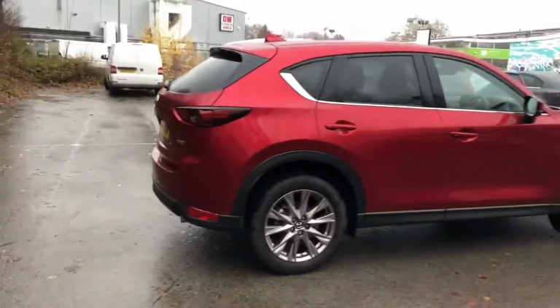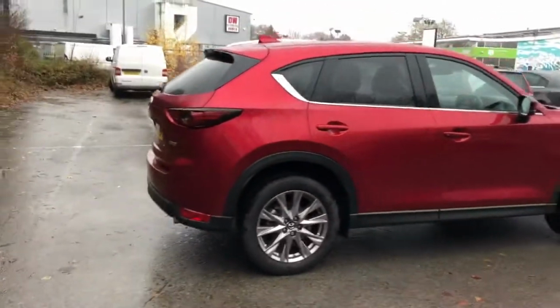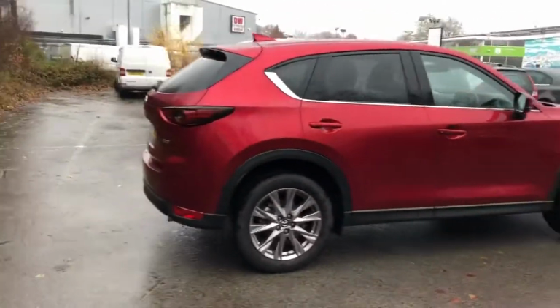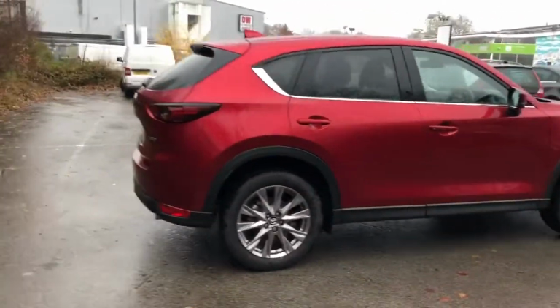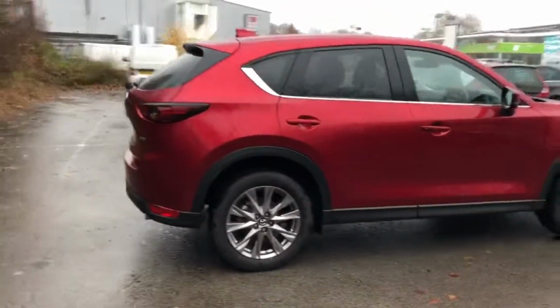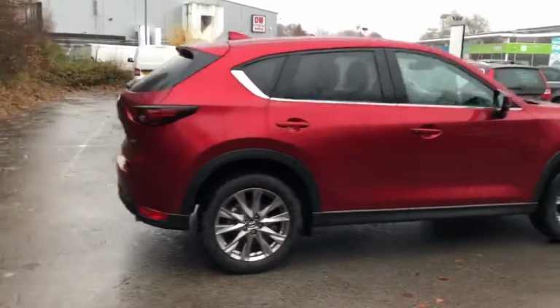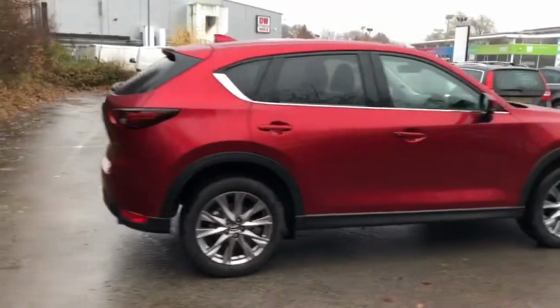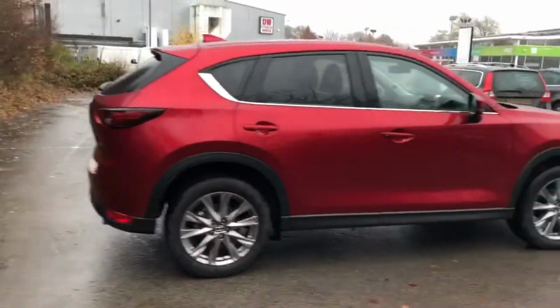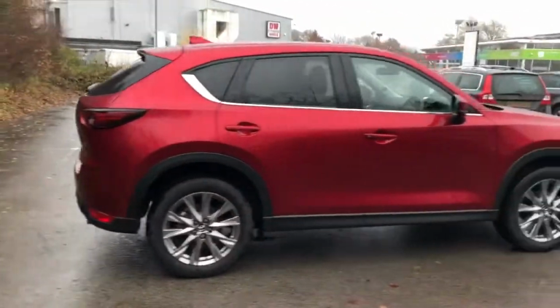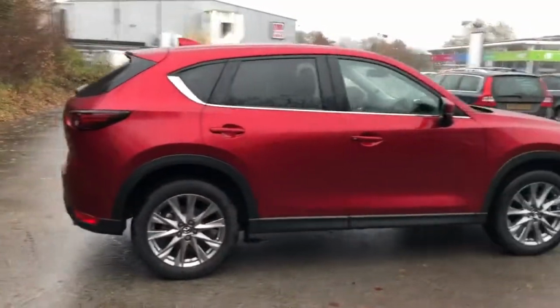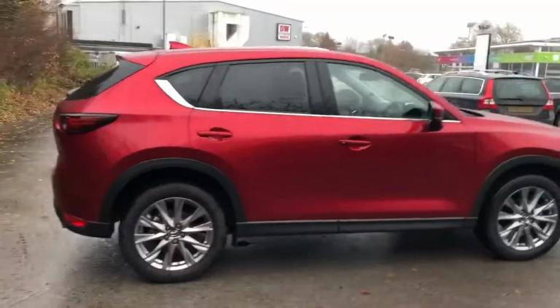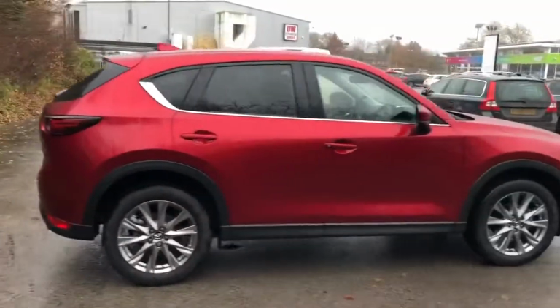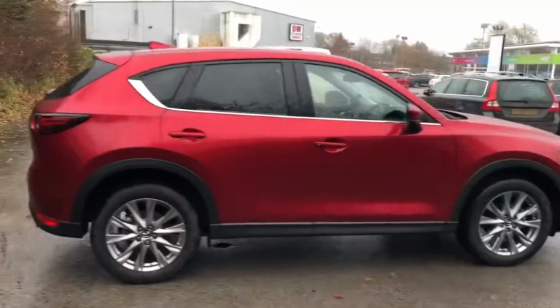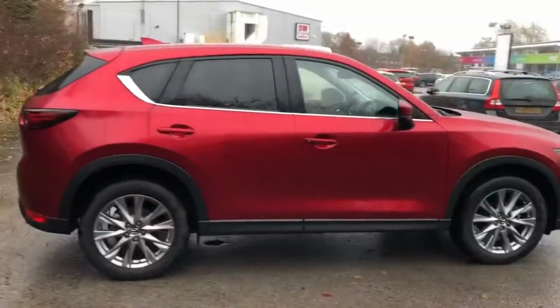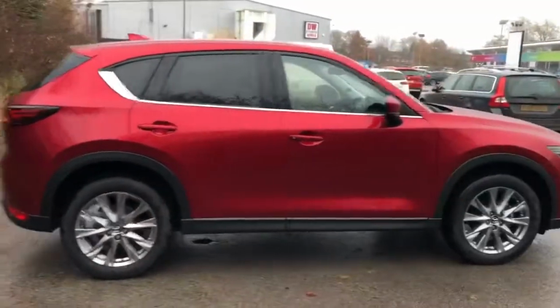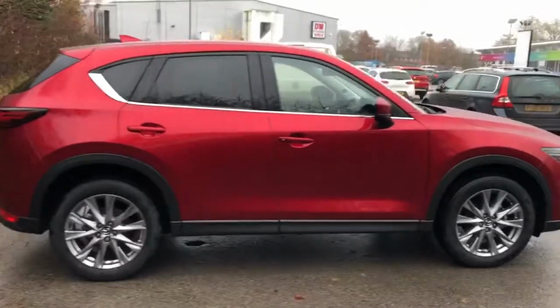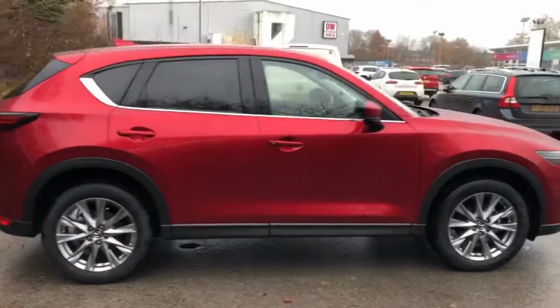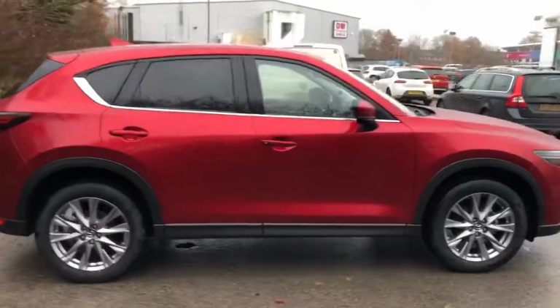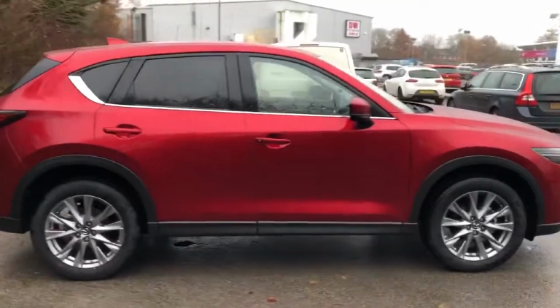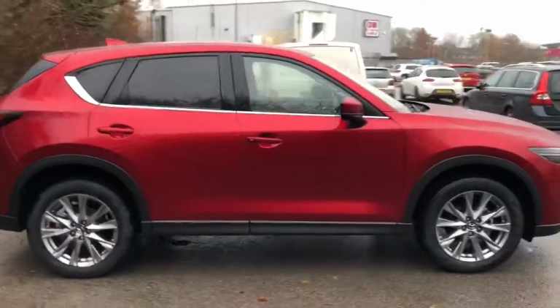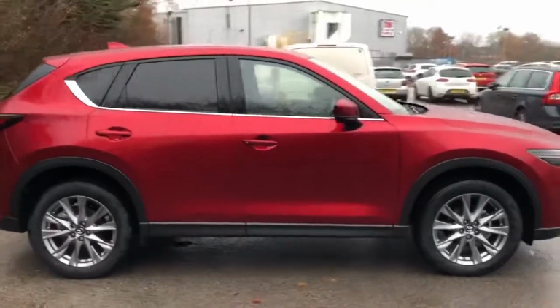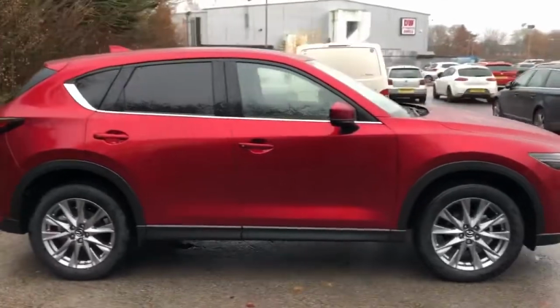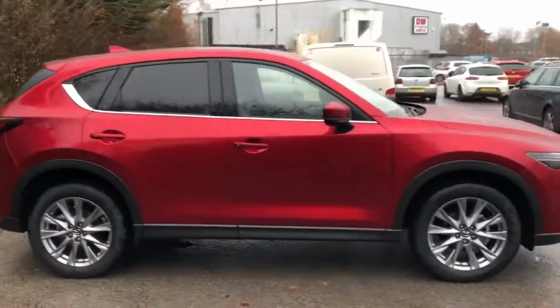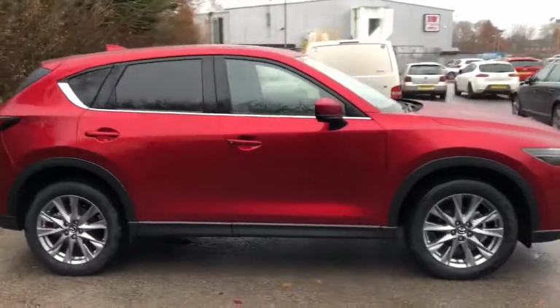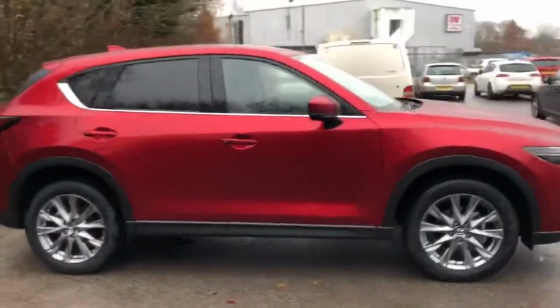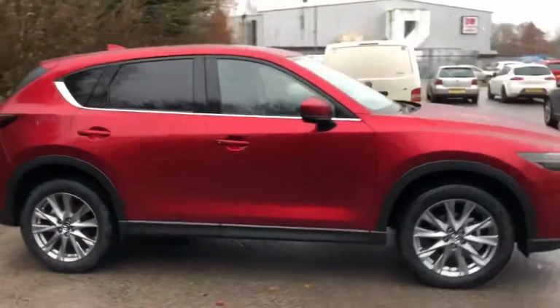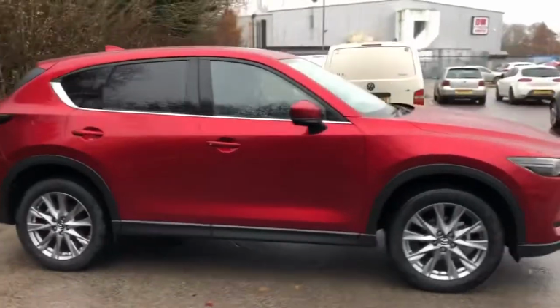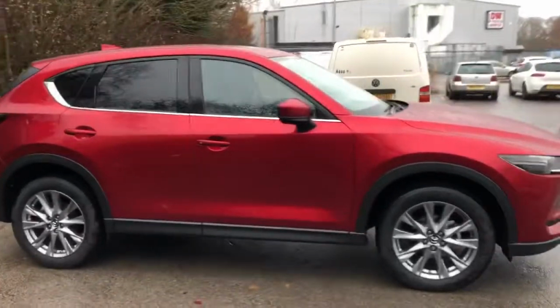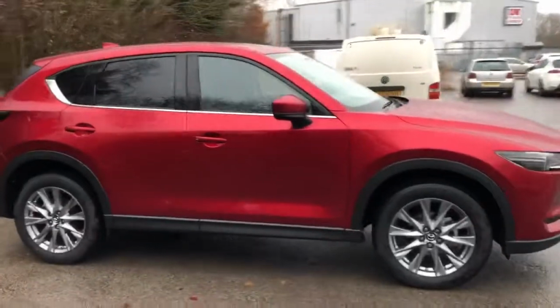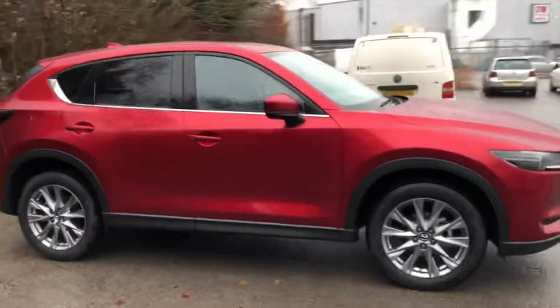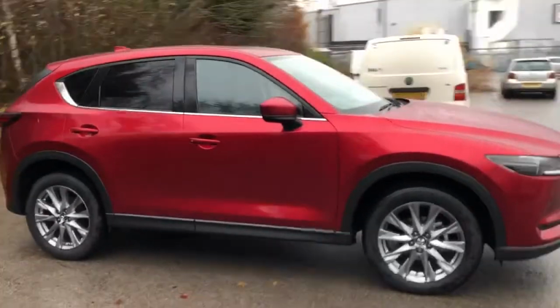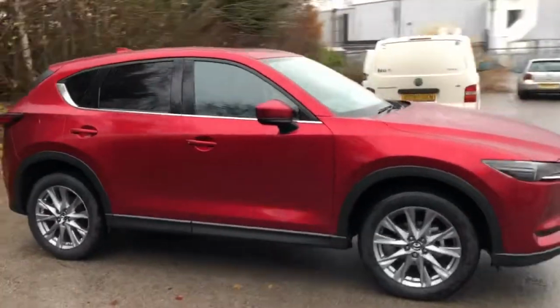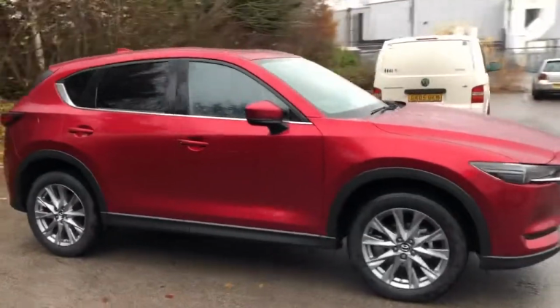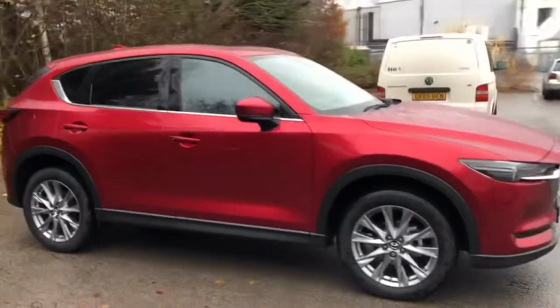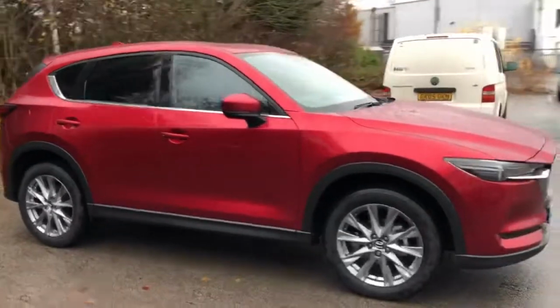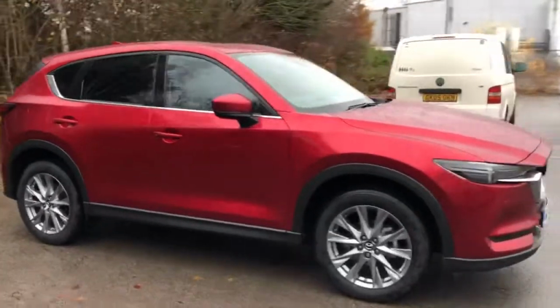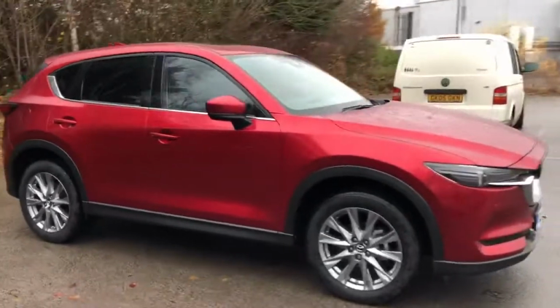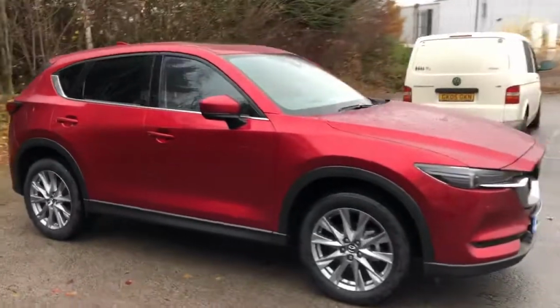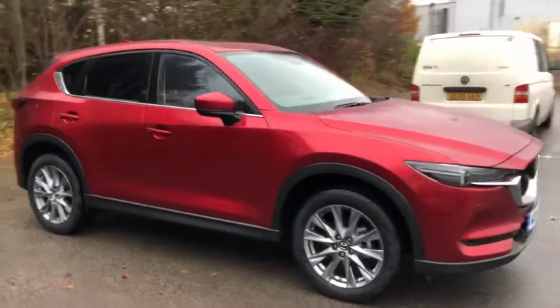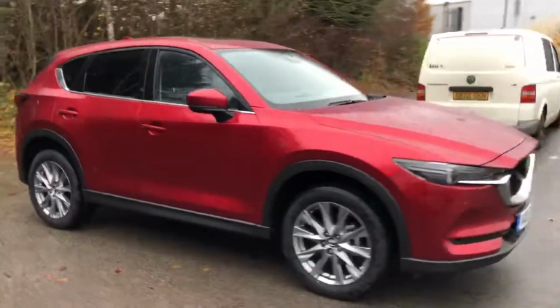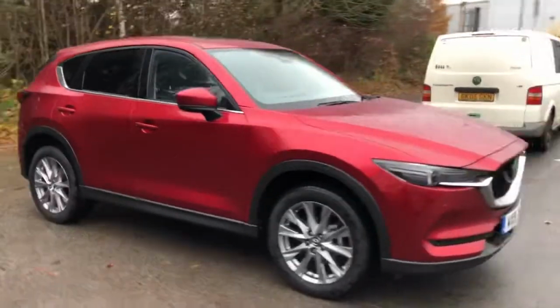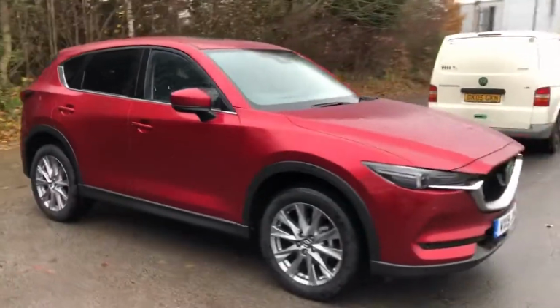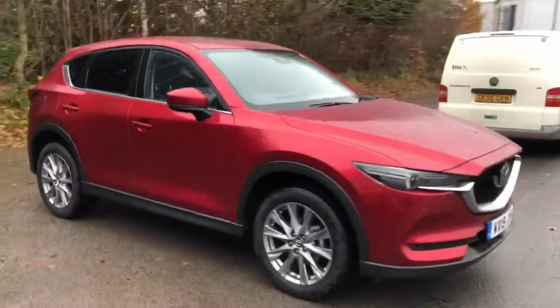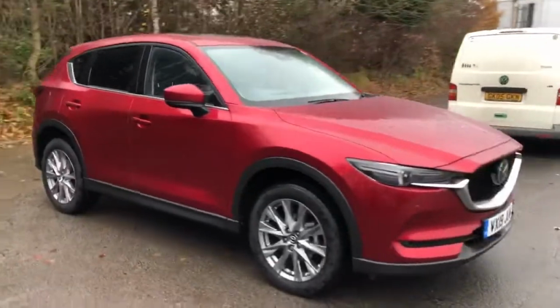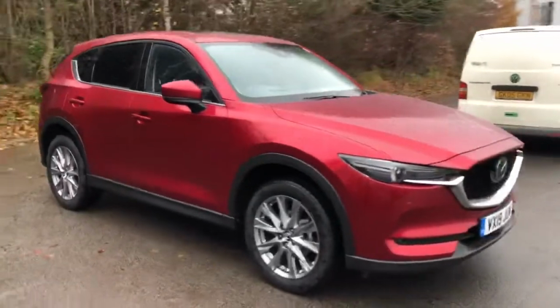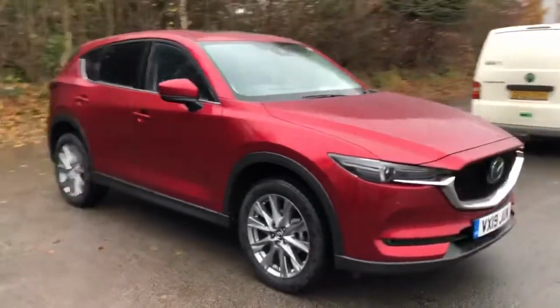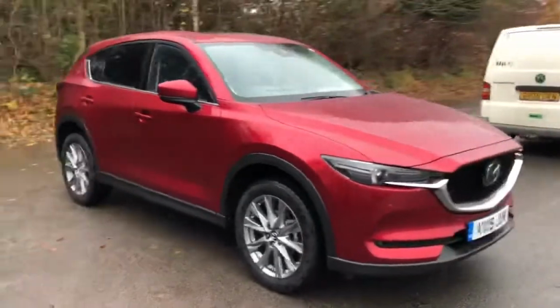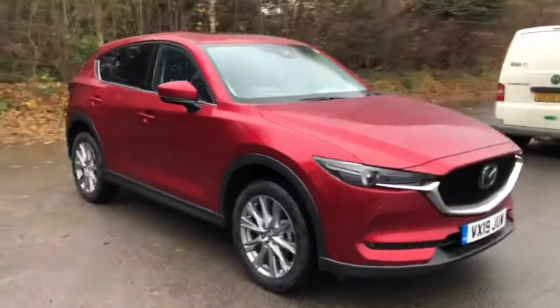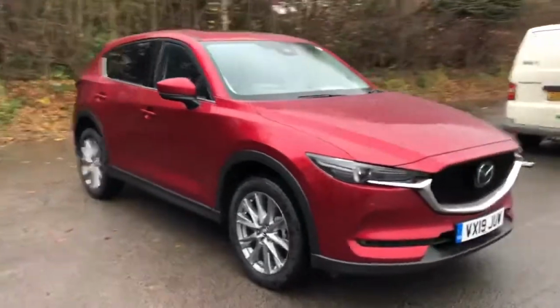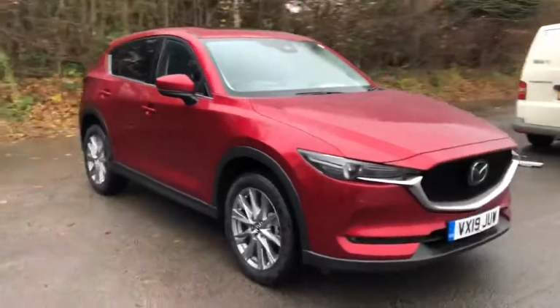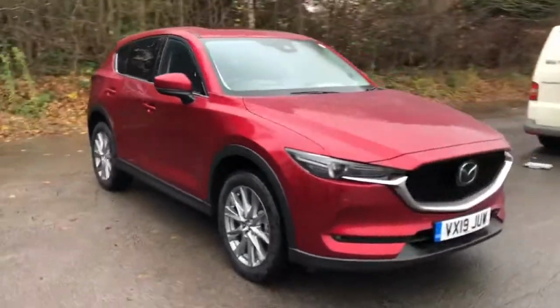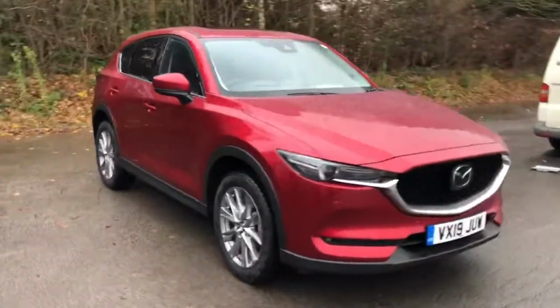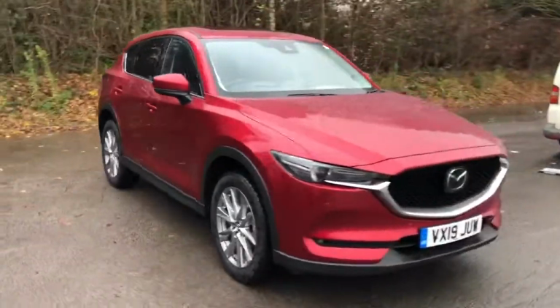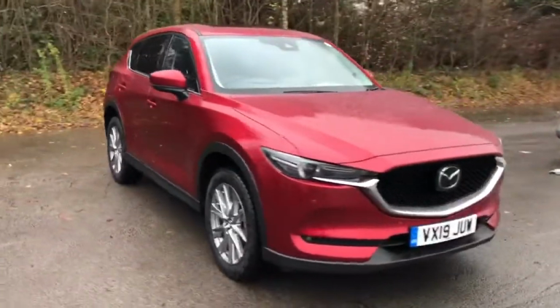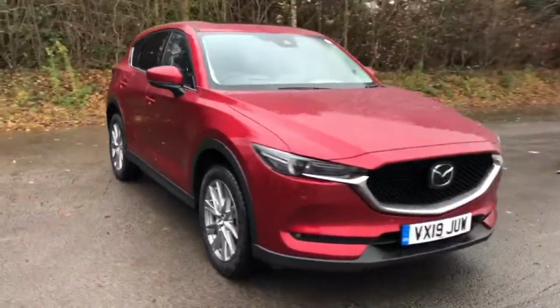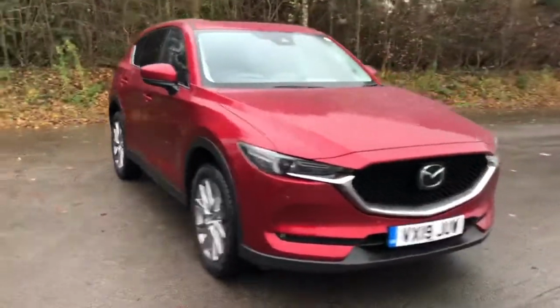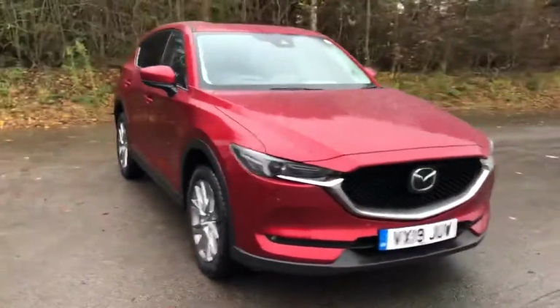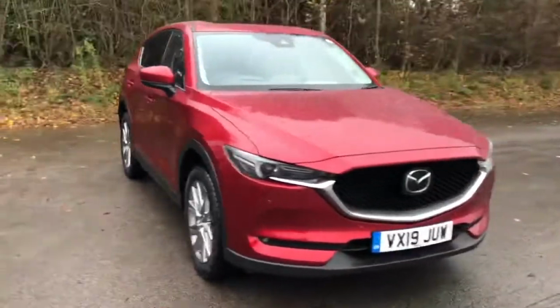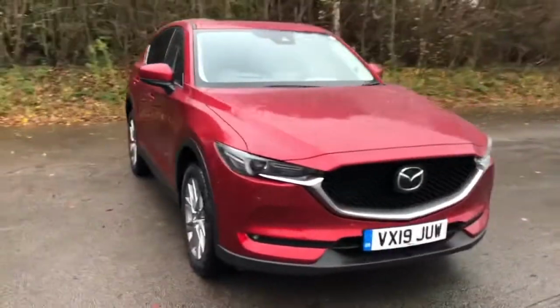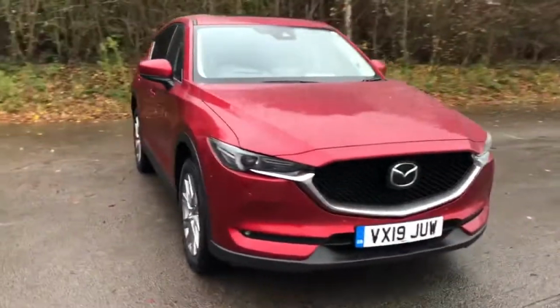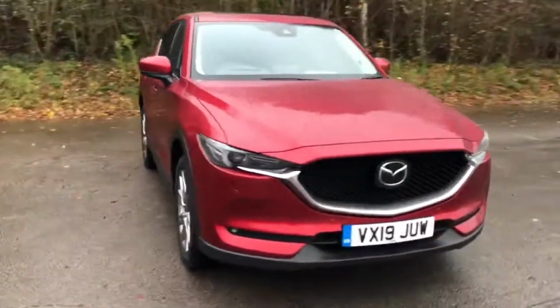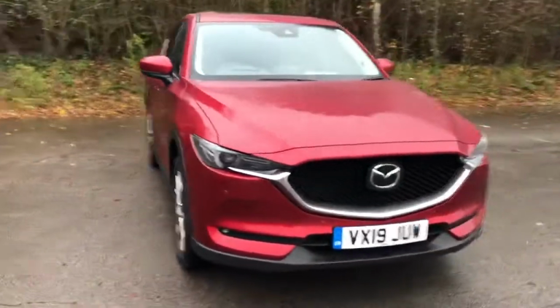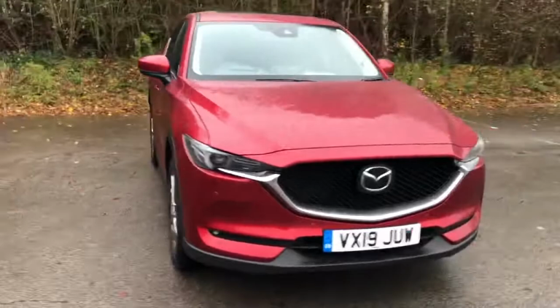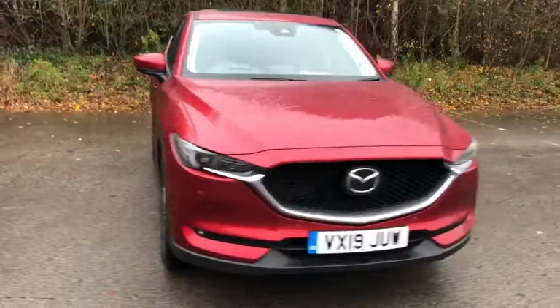And there we have the Mazda CX-5. To arrange a viewing or book a test drive, please contact Pentagon Mazda at Lincoln Tritton Road.